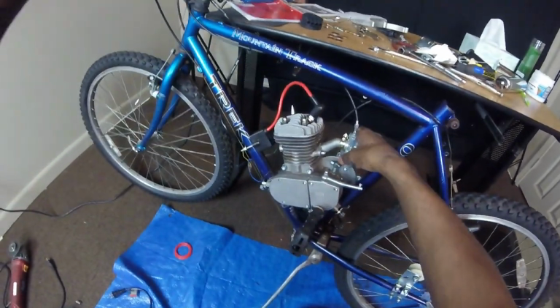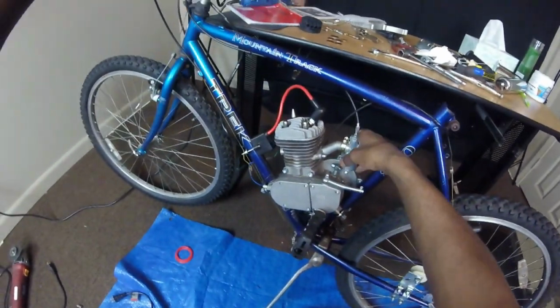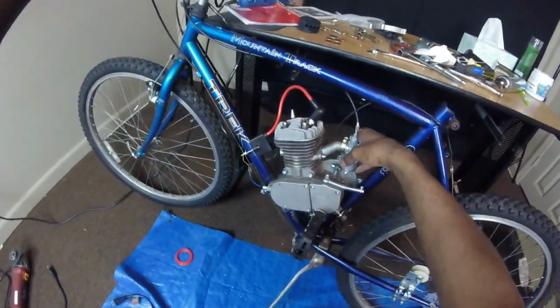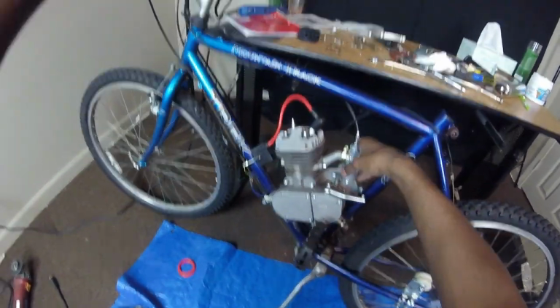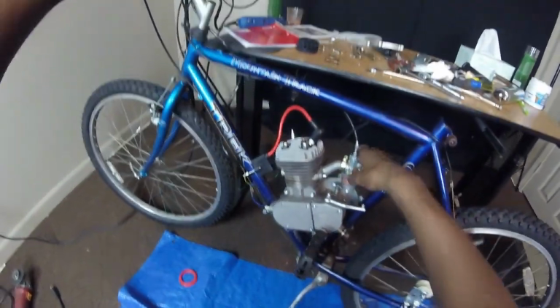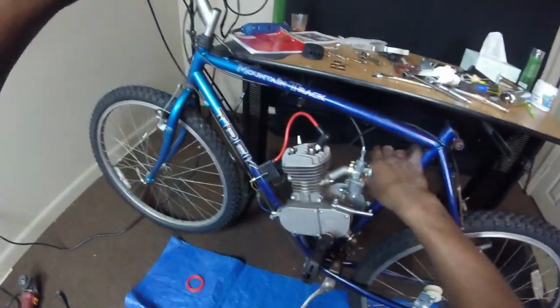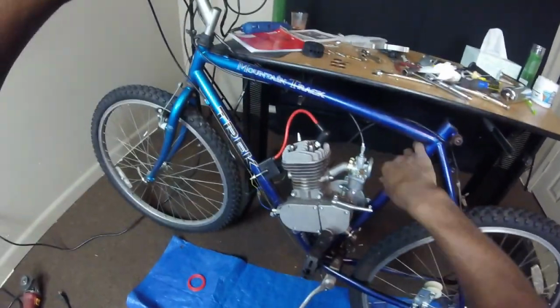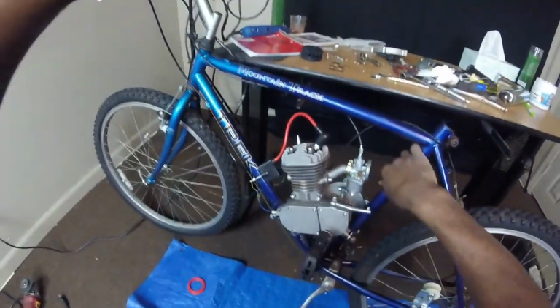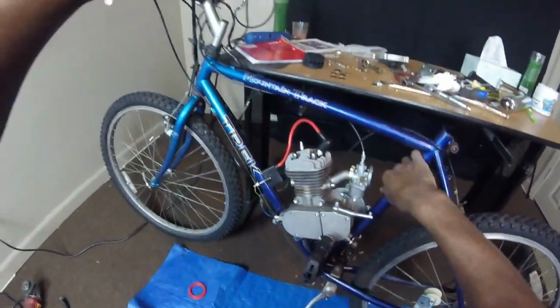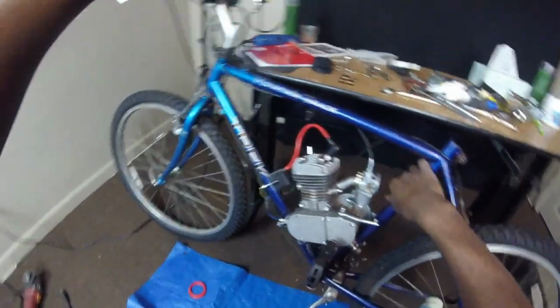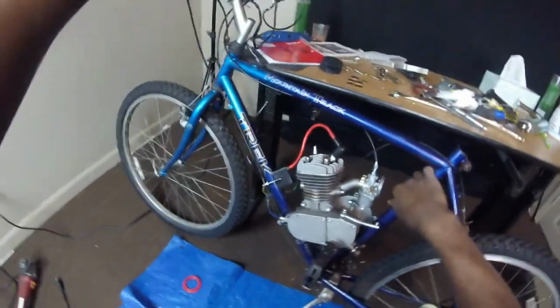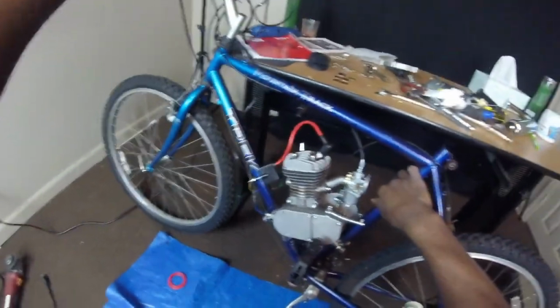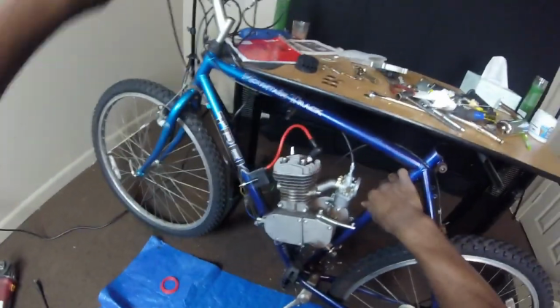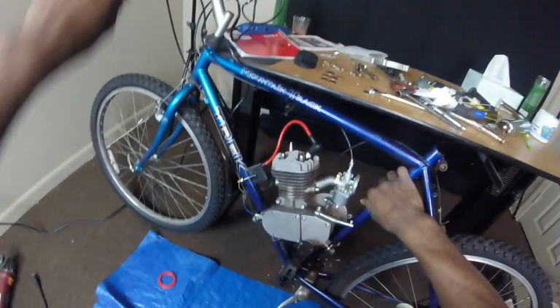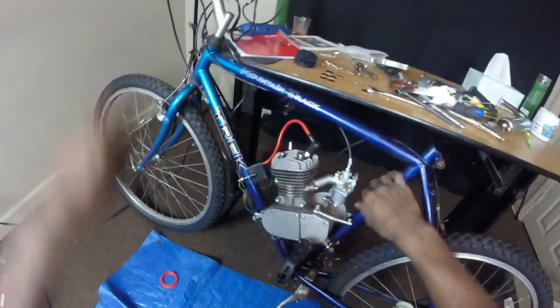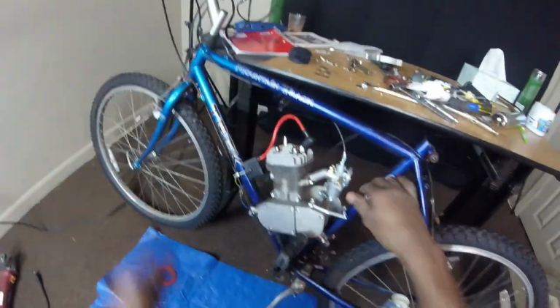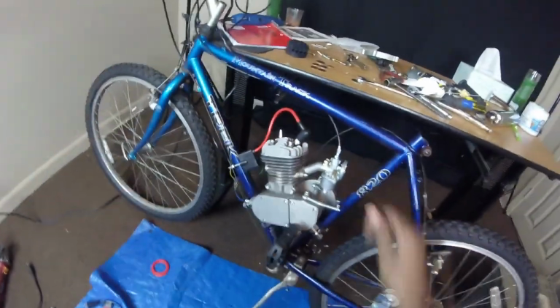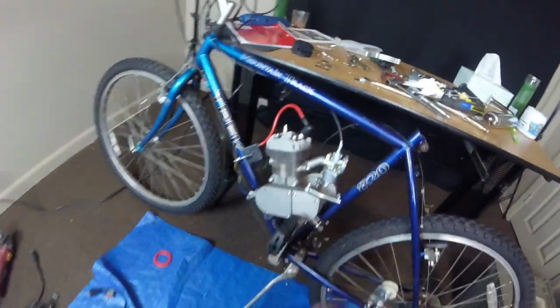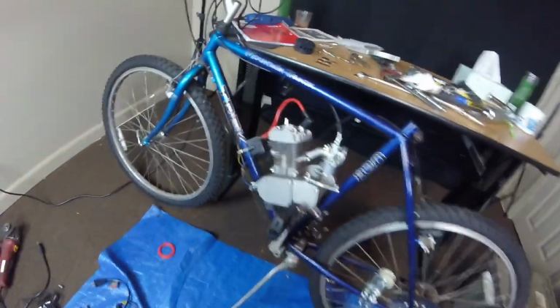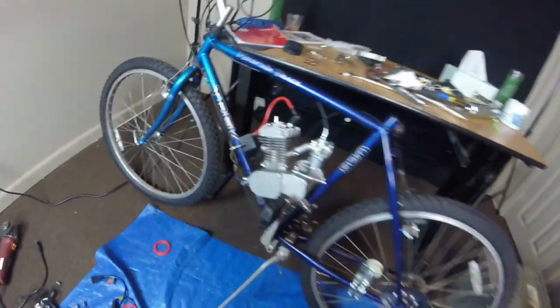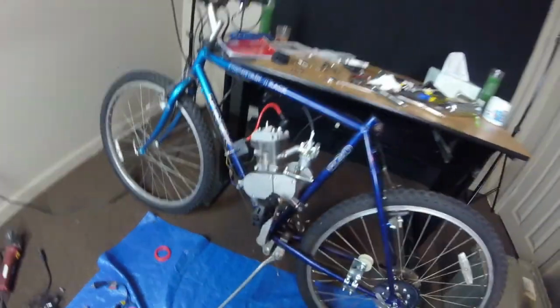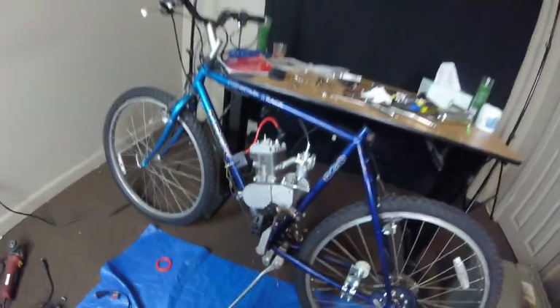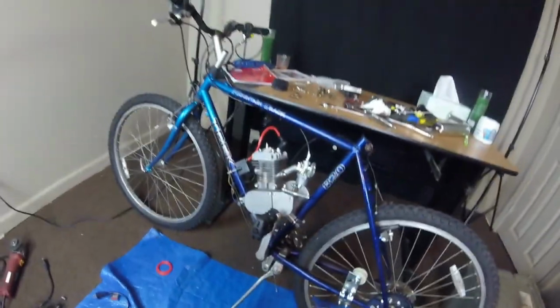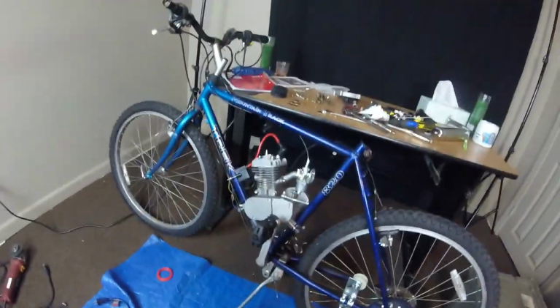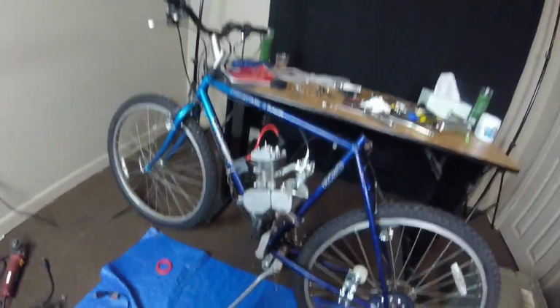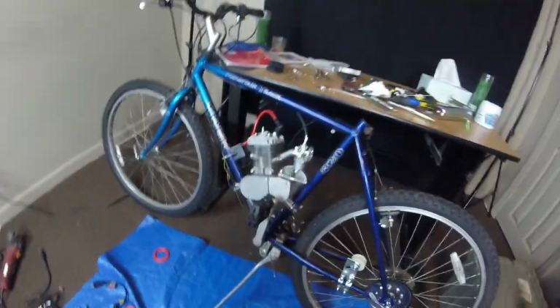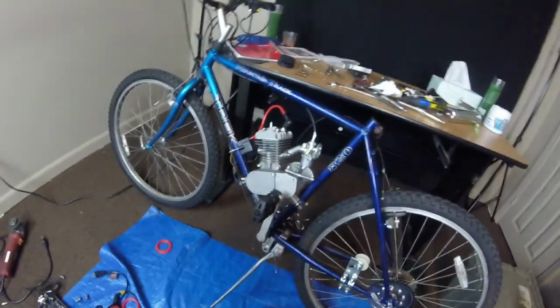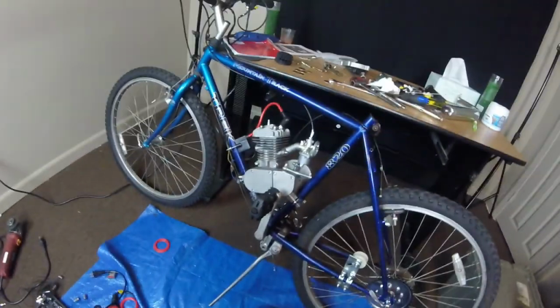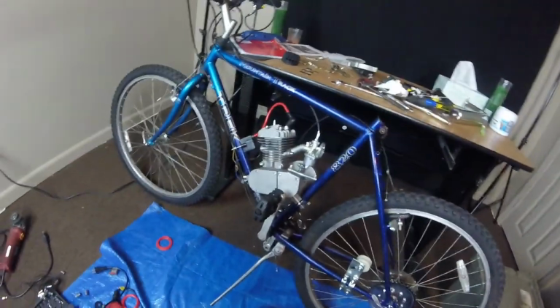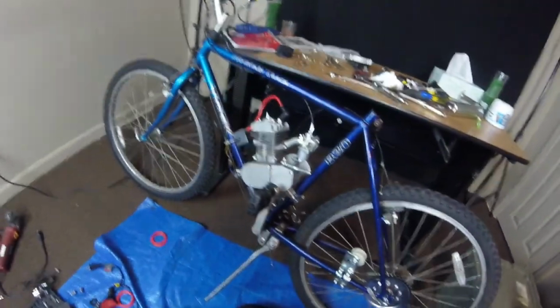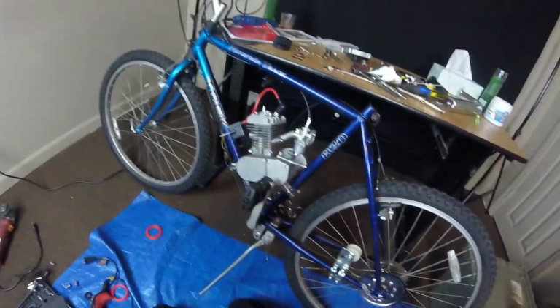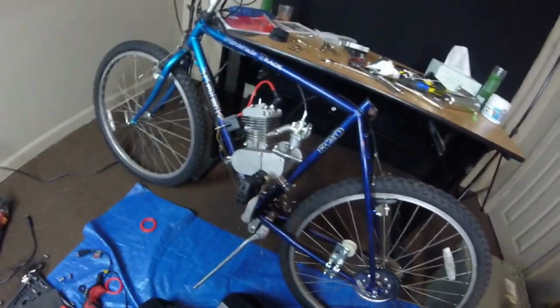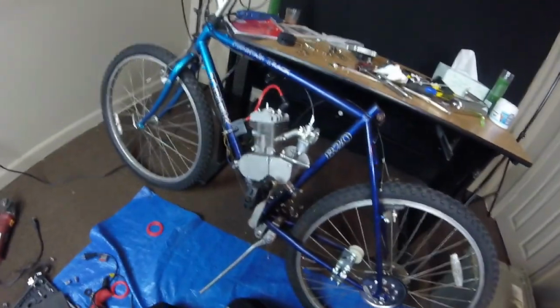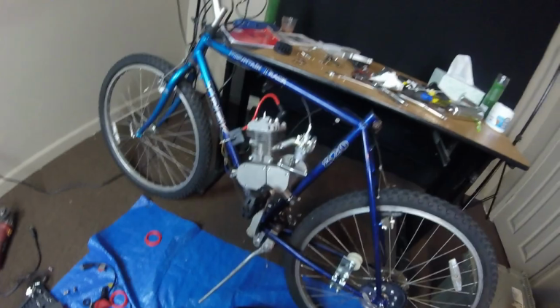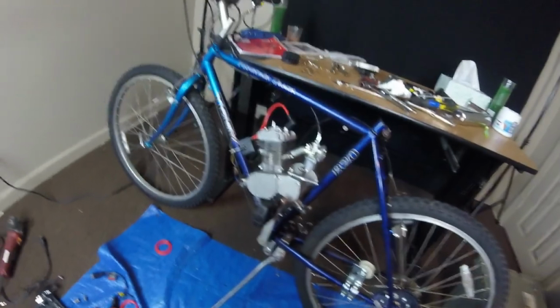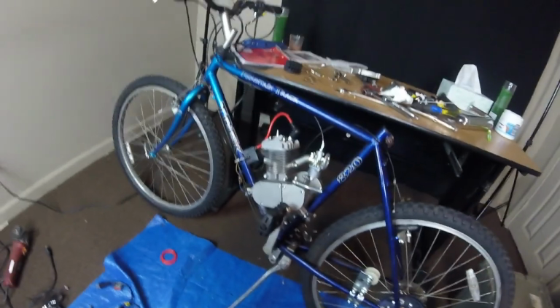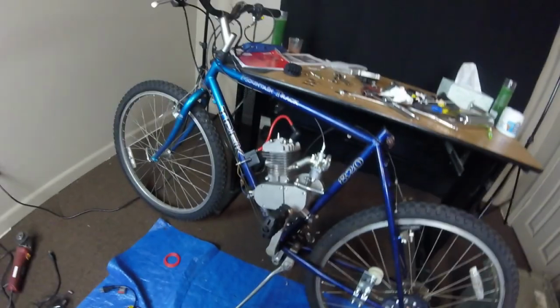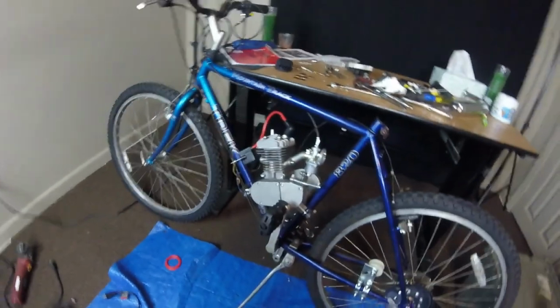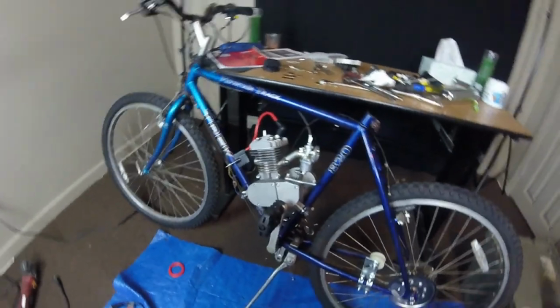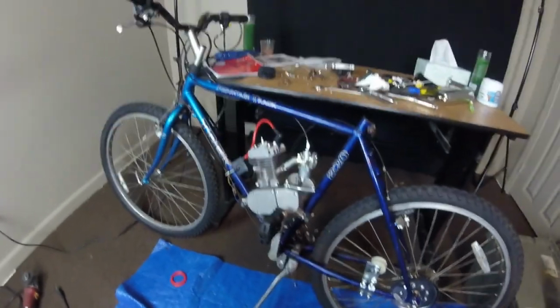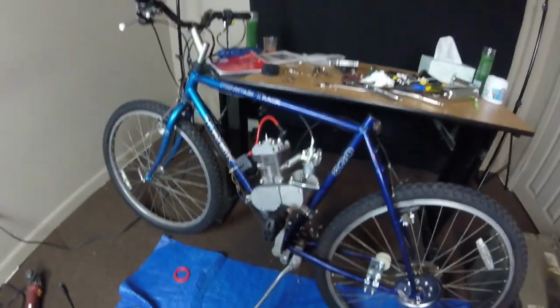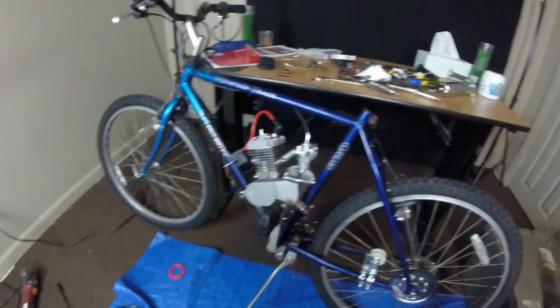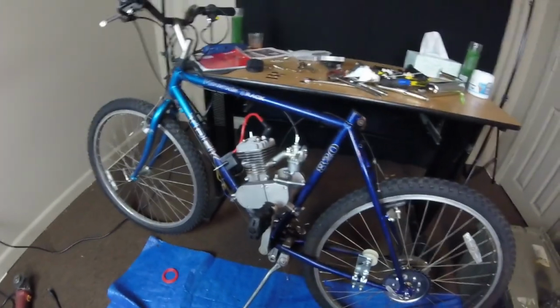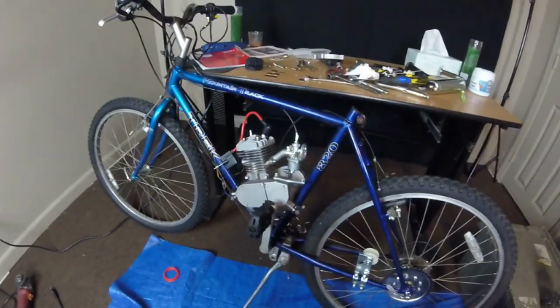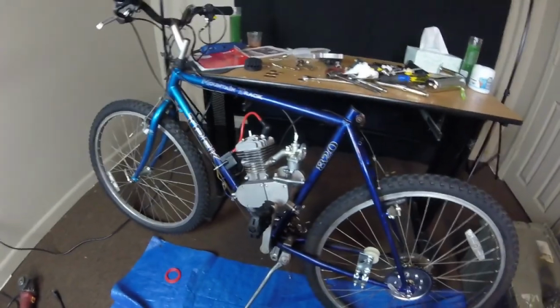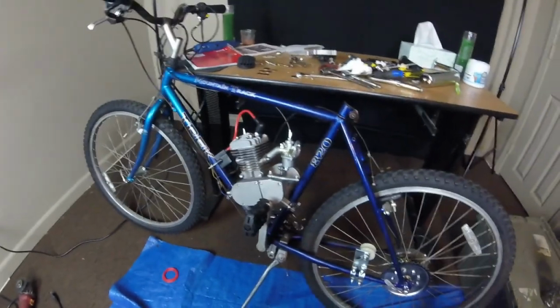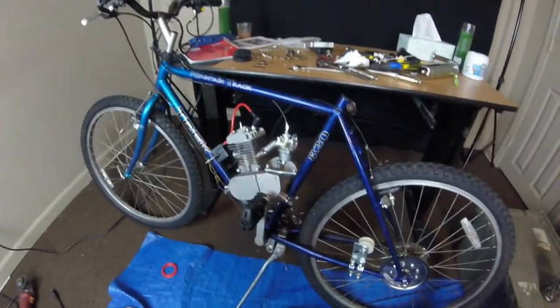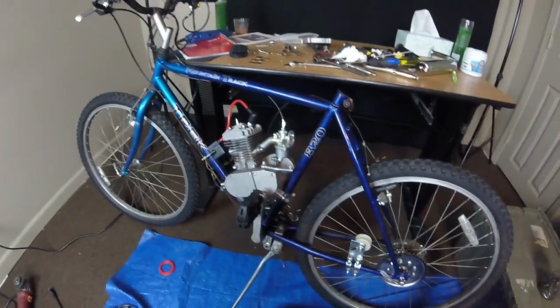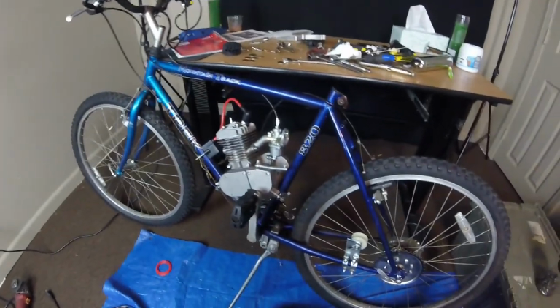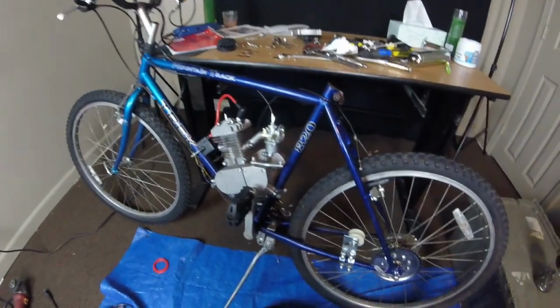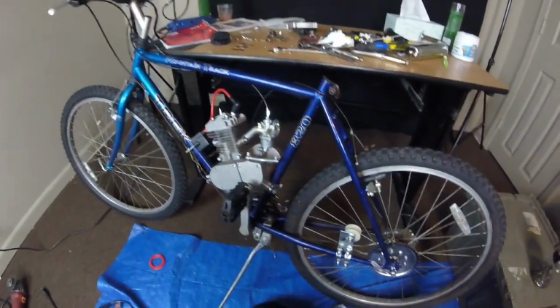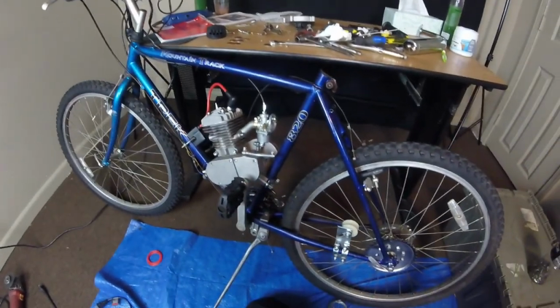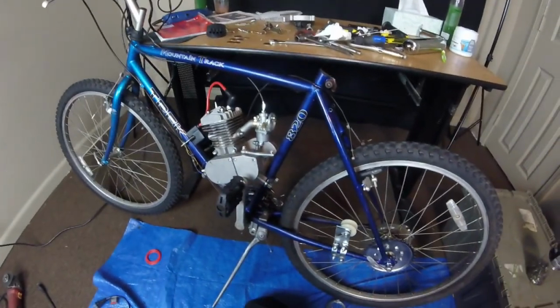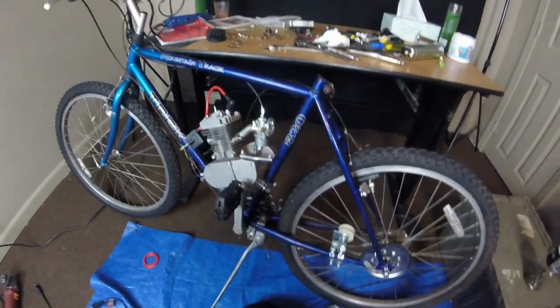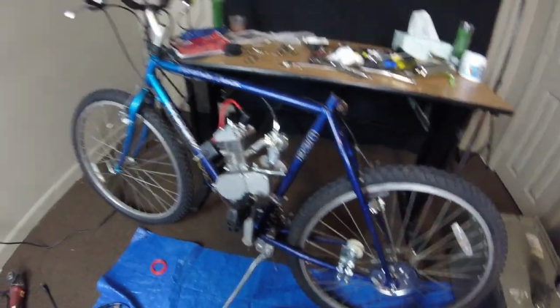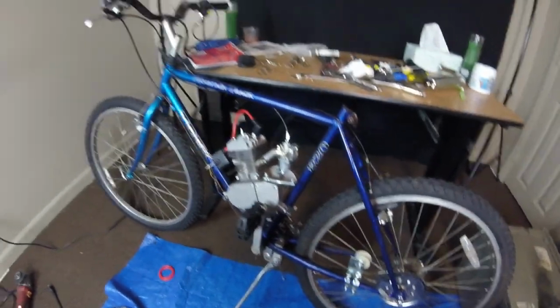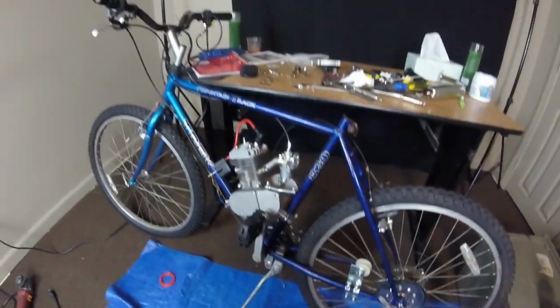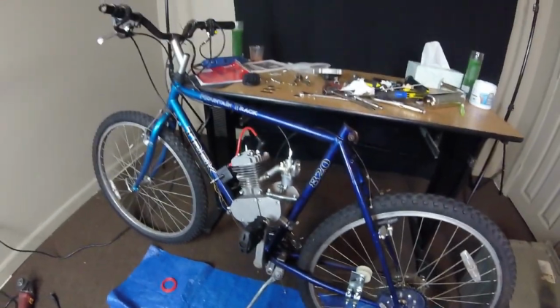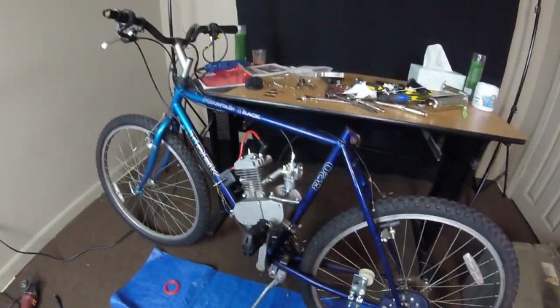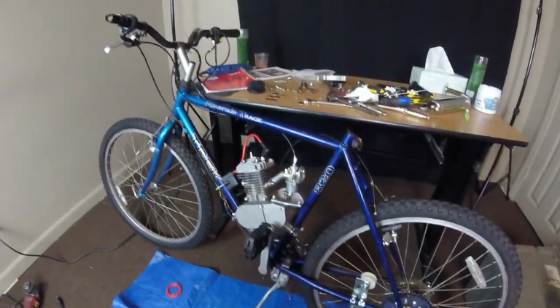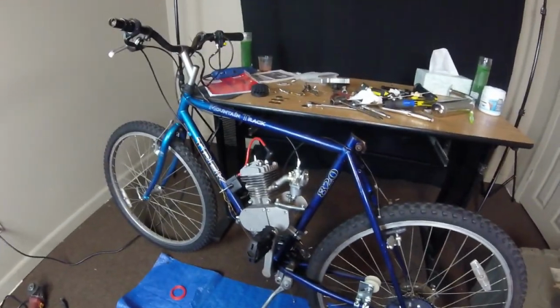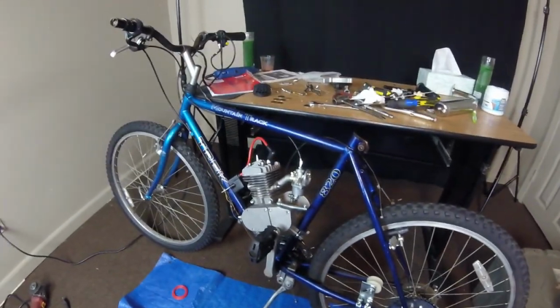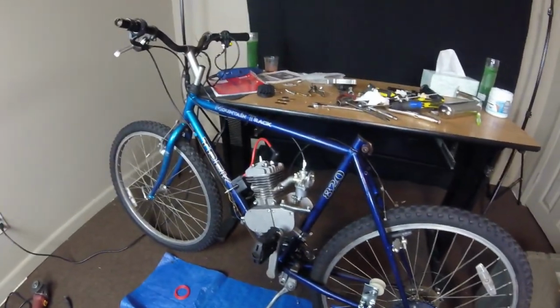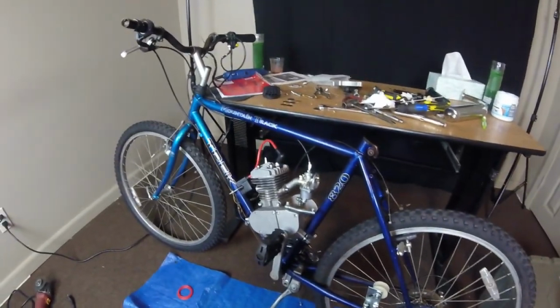Starting to come together now. Next will be the chain — lining the chain up.